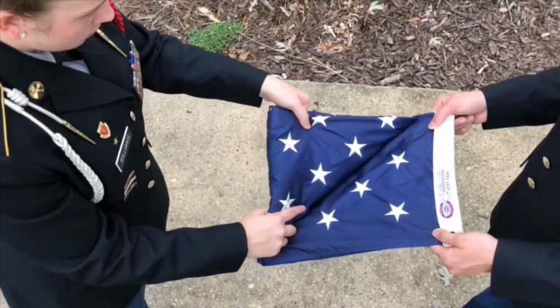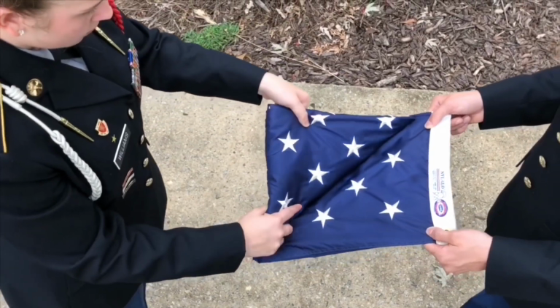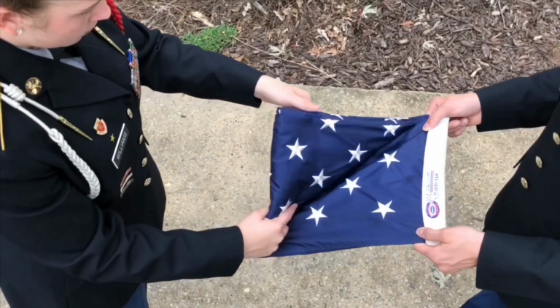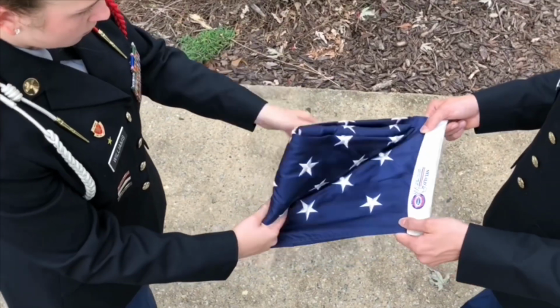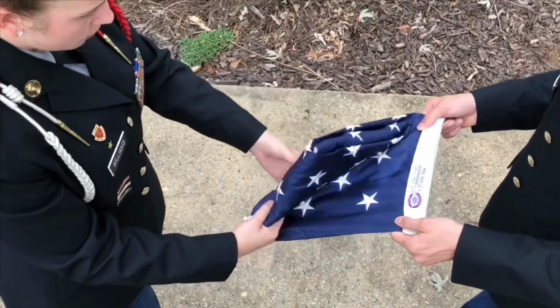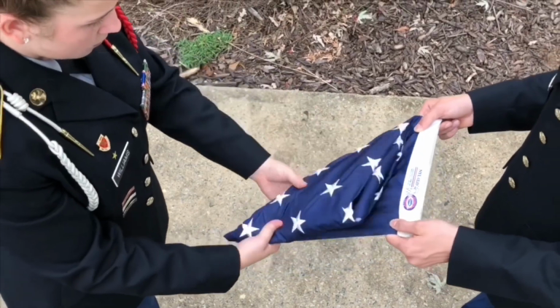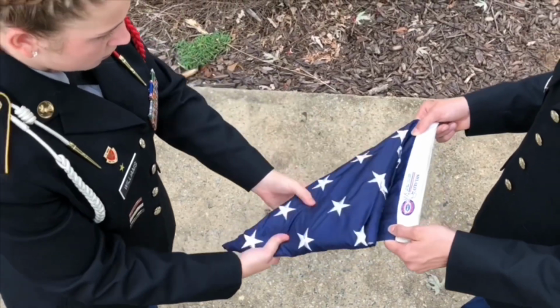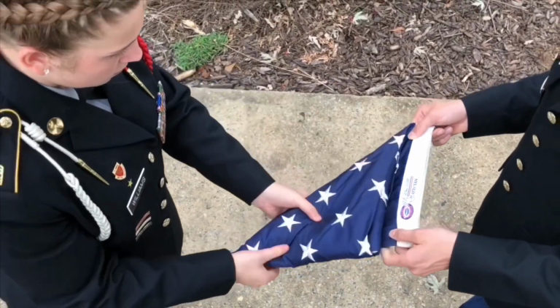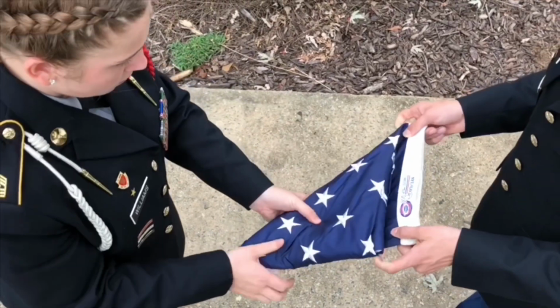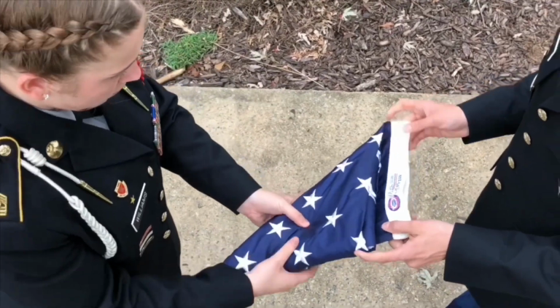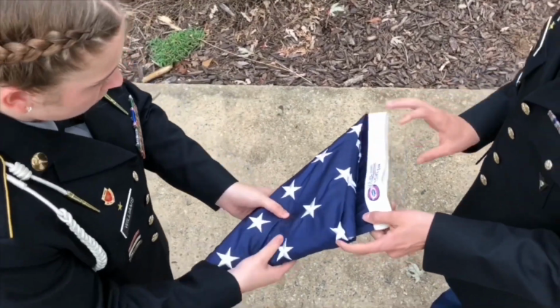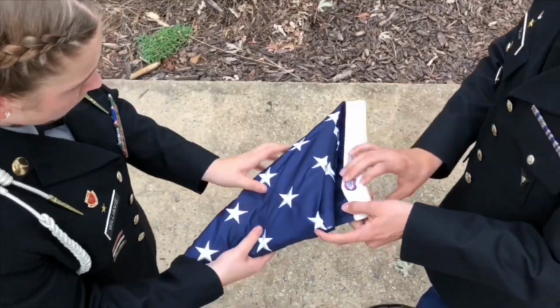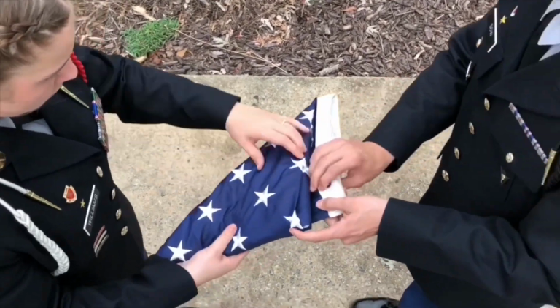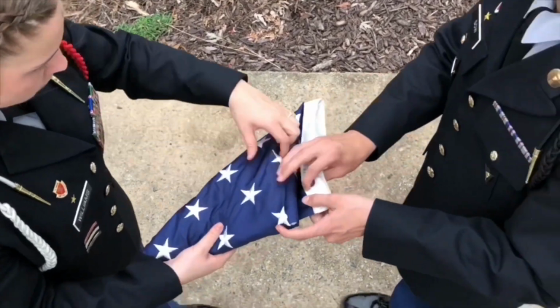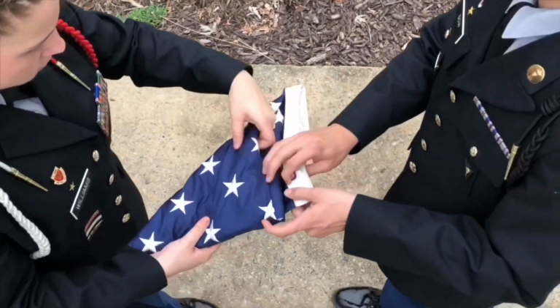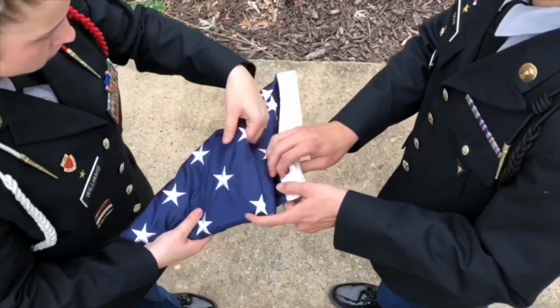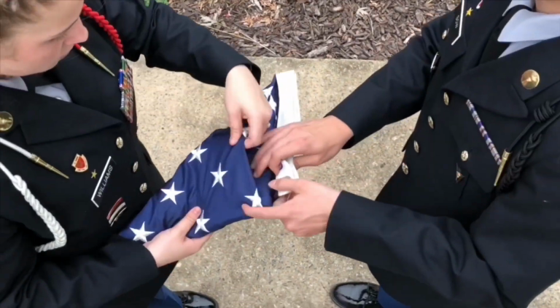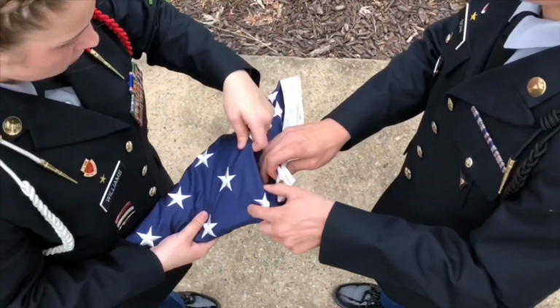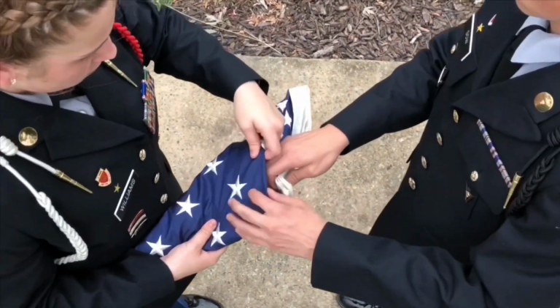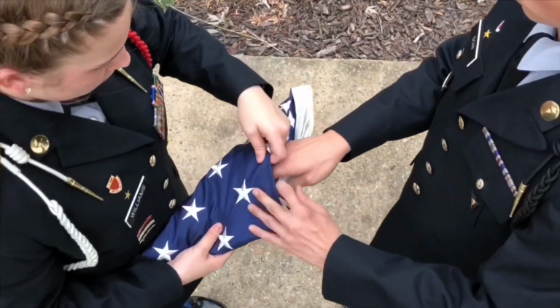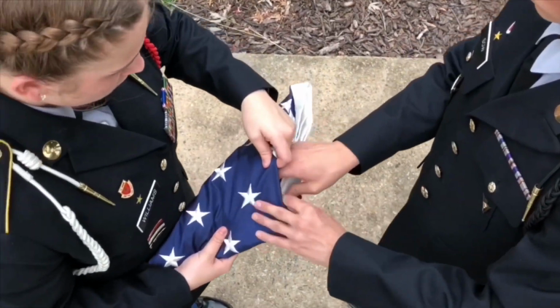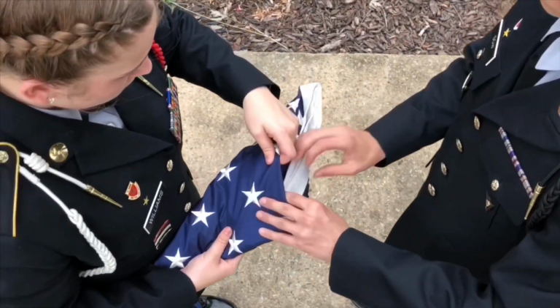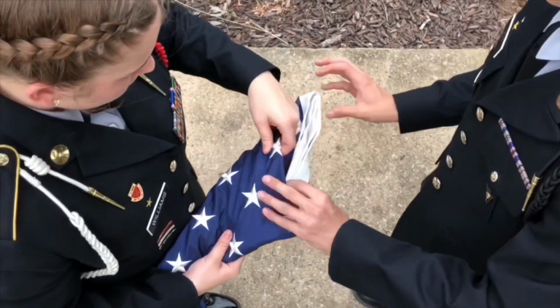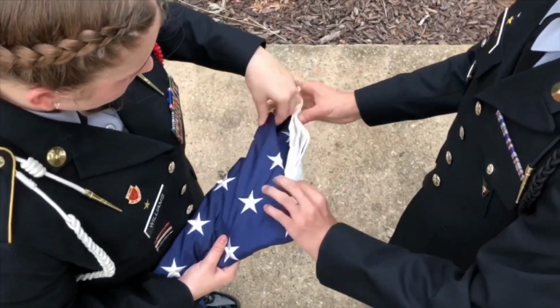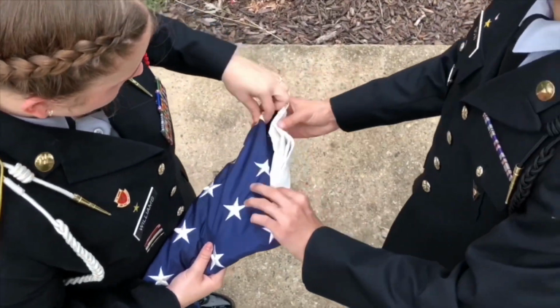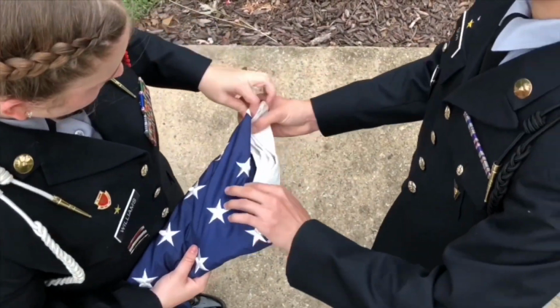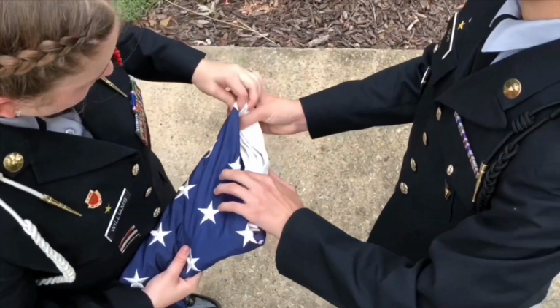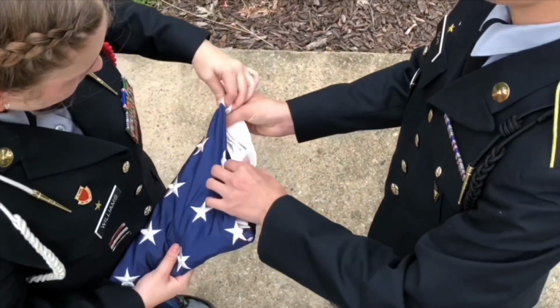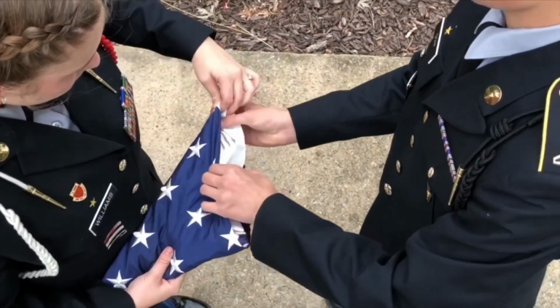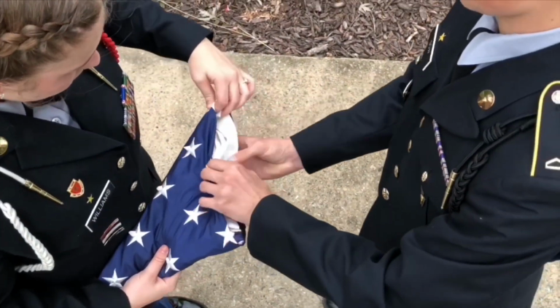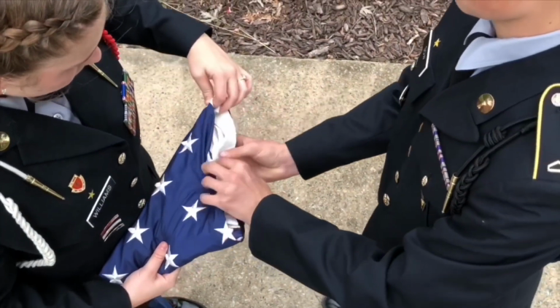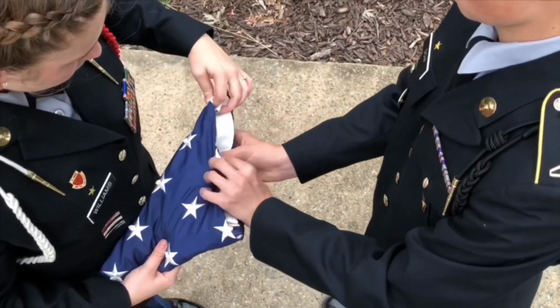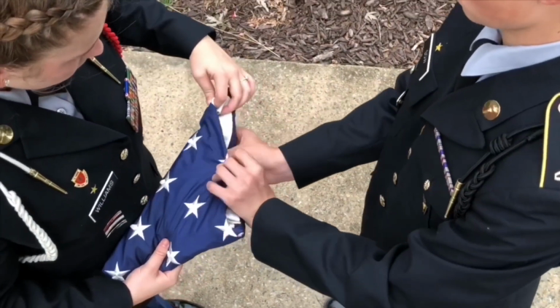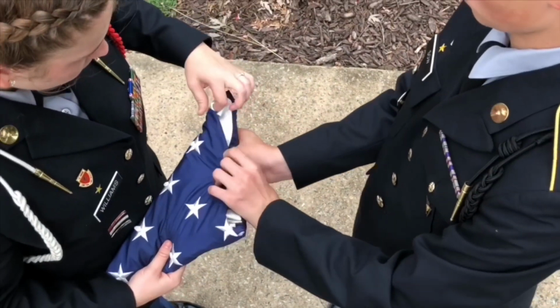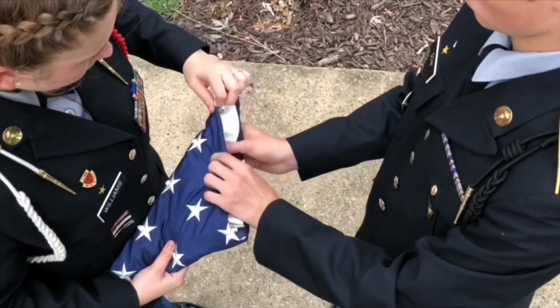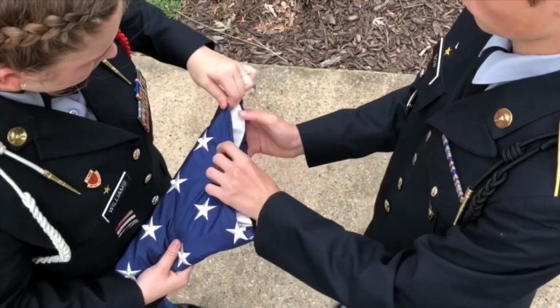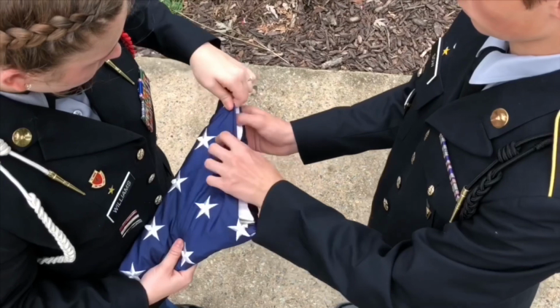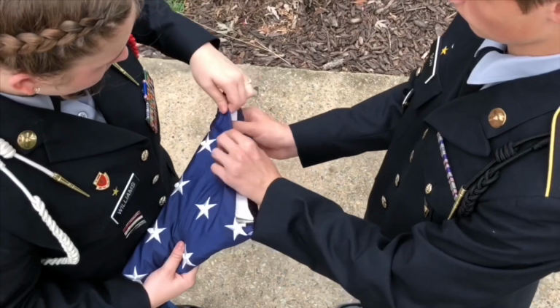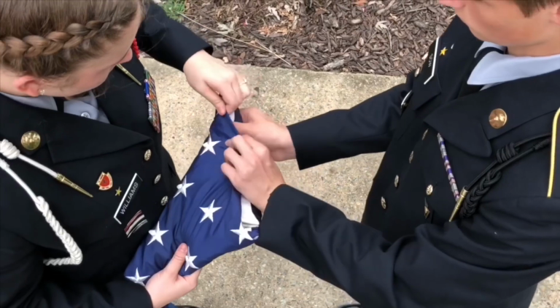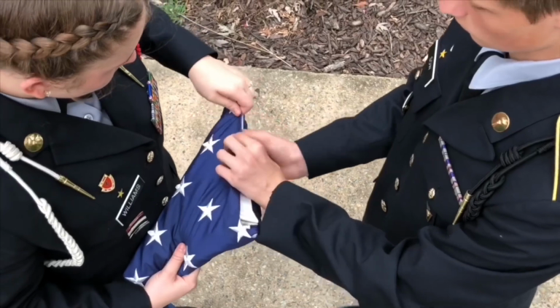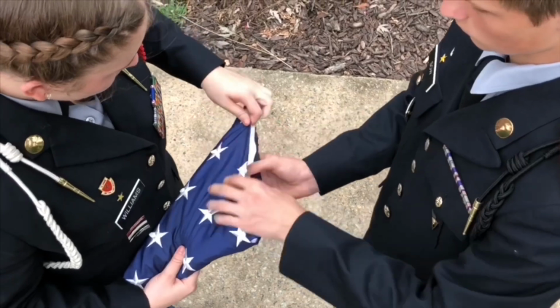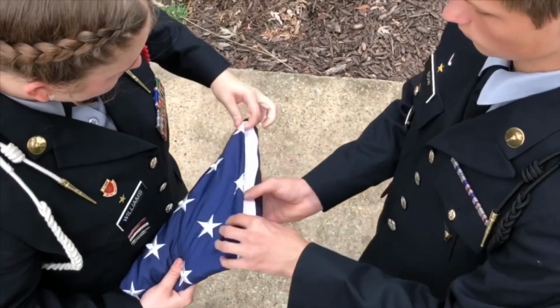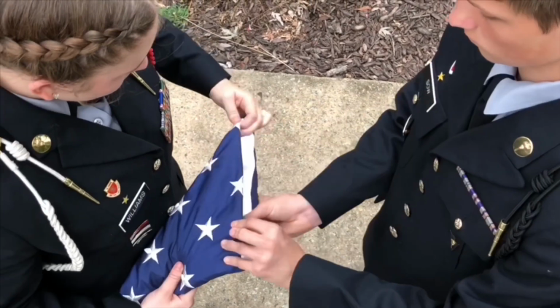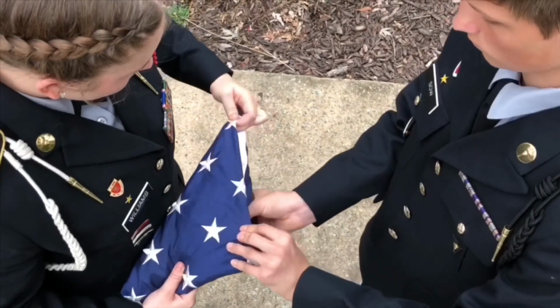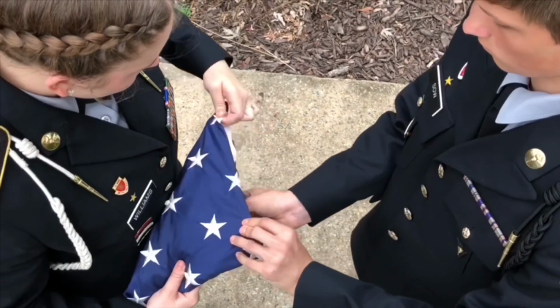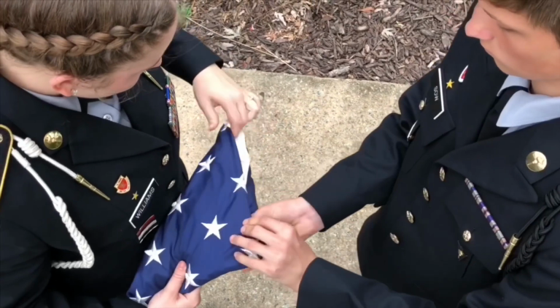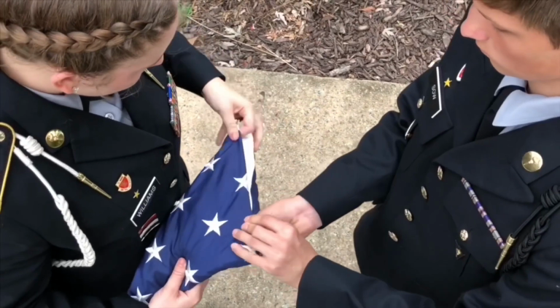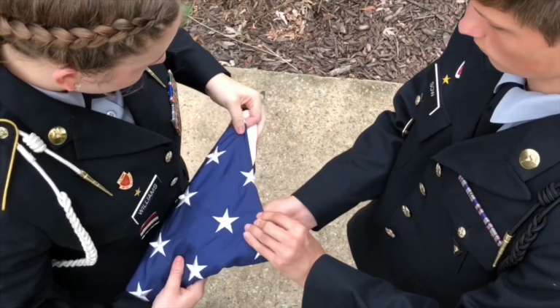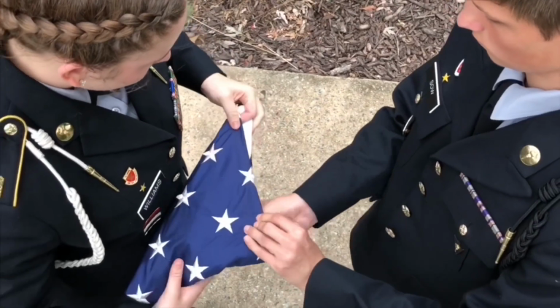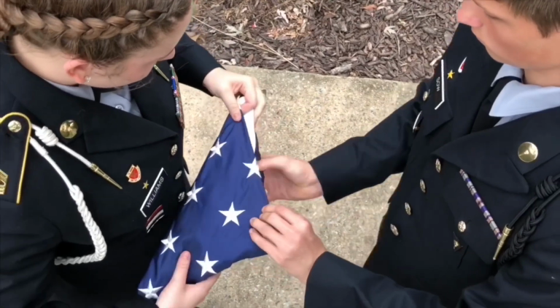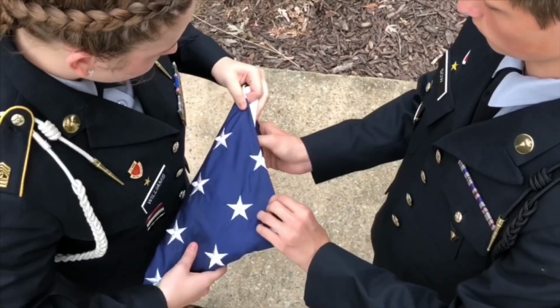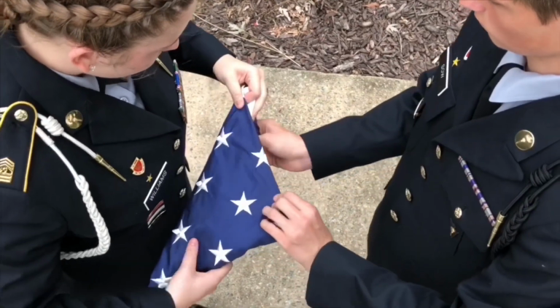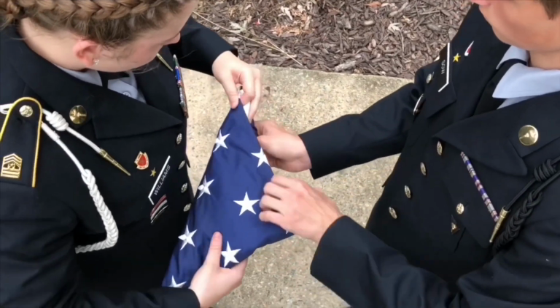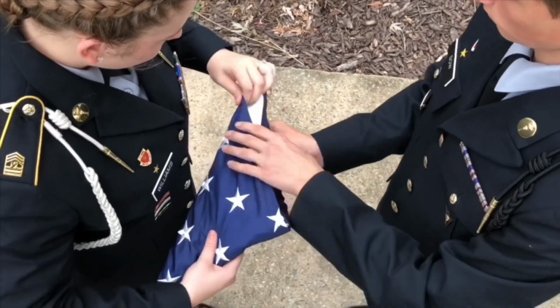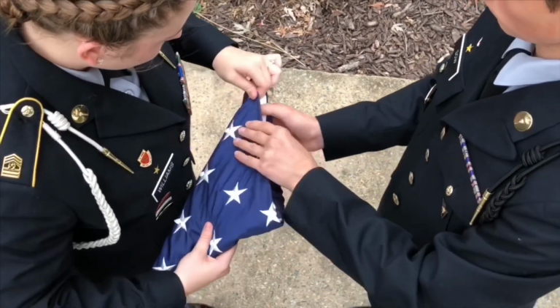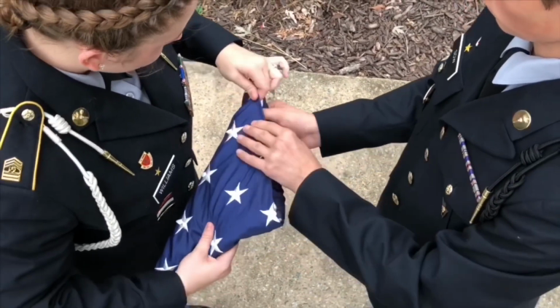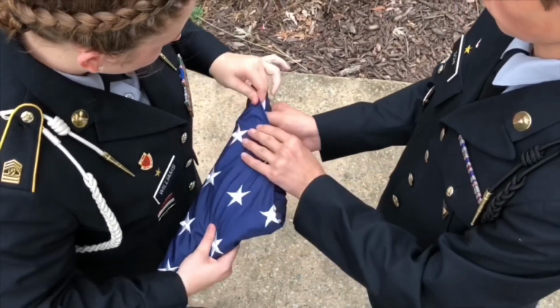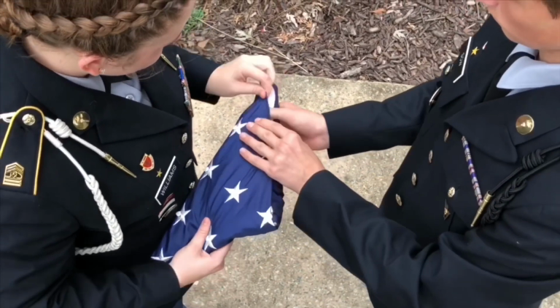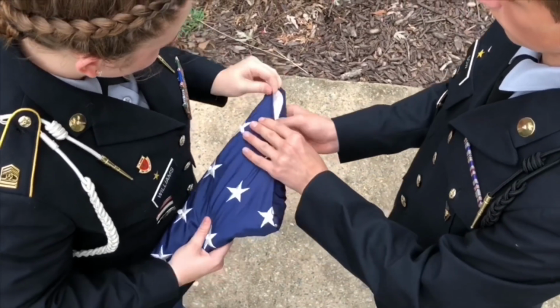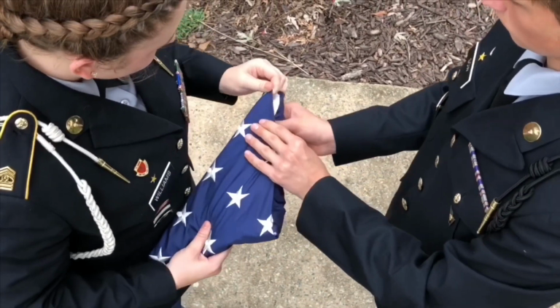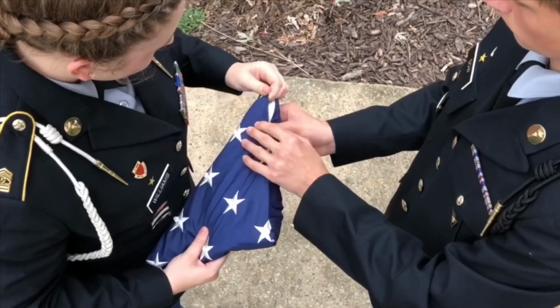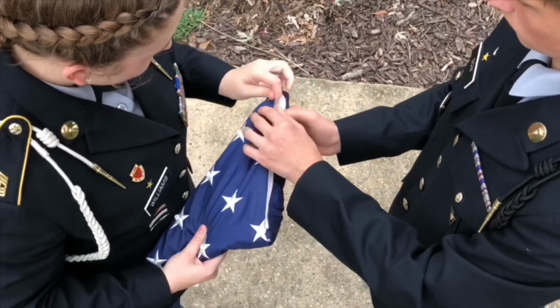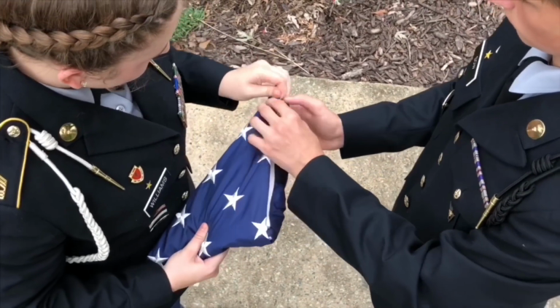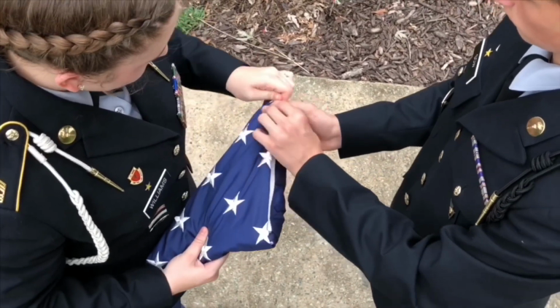Step 7. When the flag is completely folded, only a triangular blue field of stars should be visible.